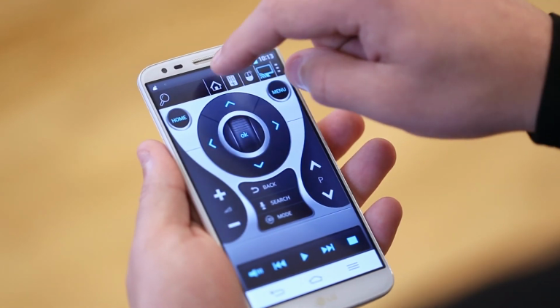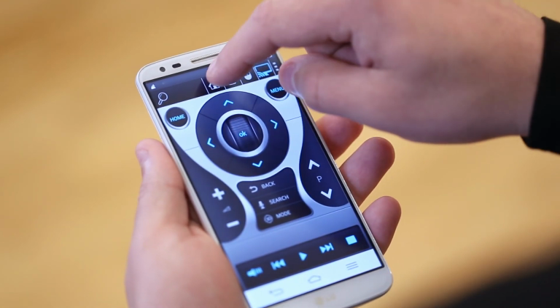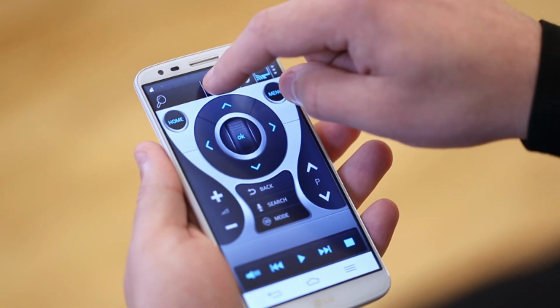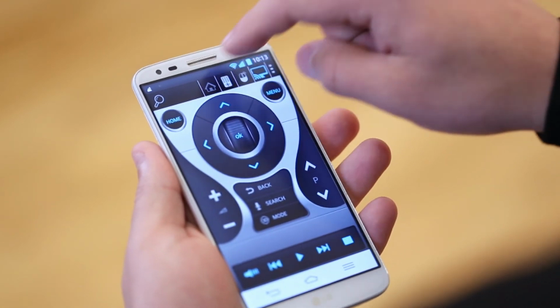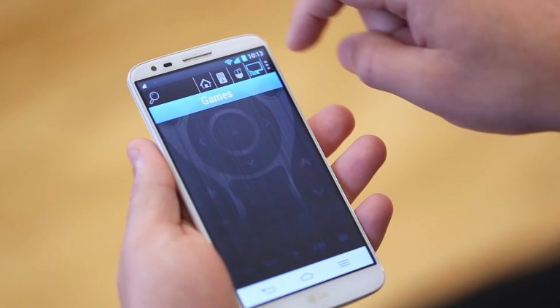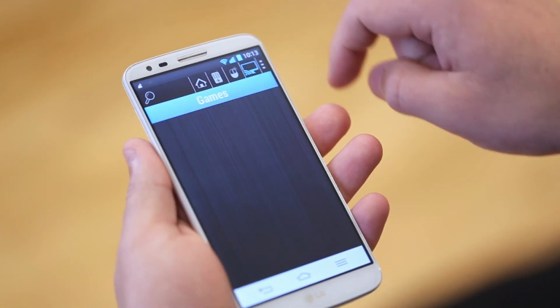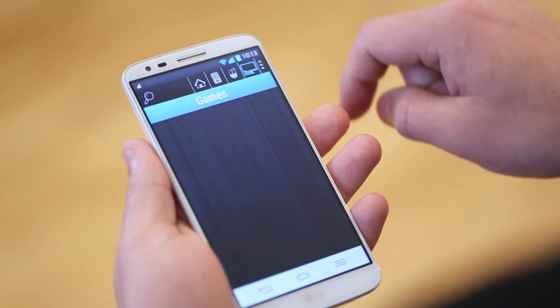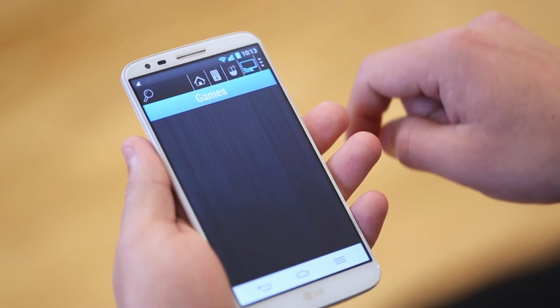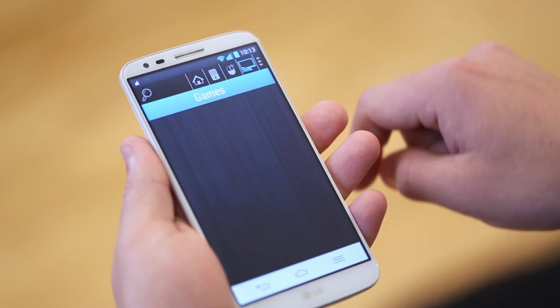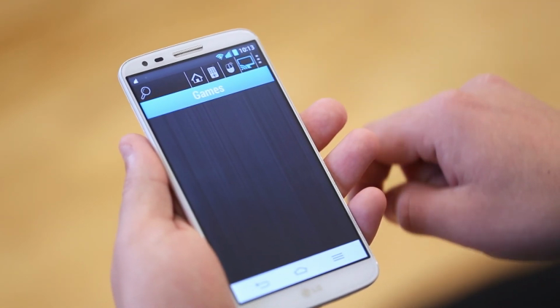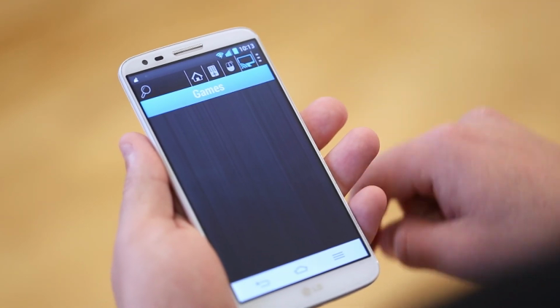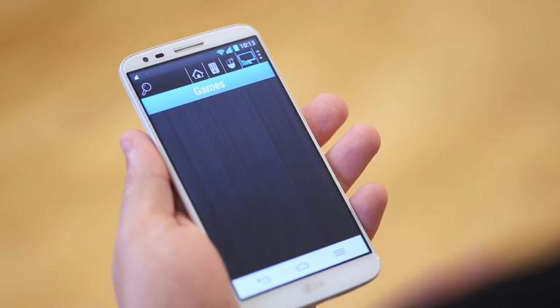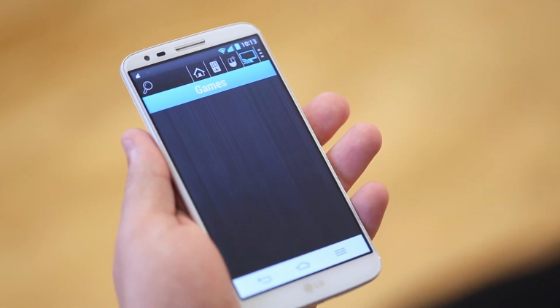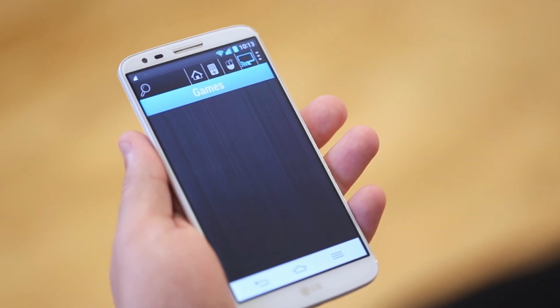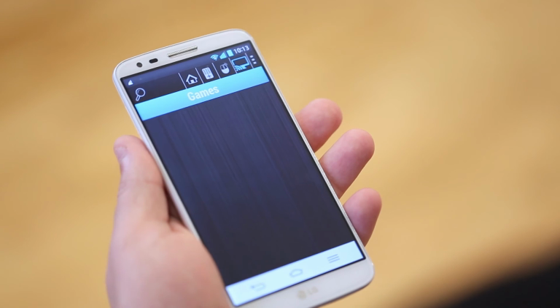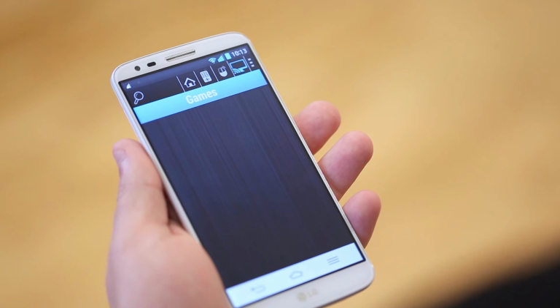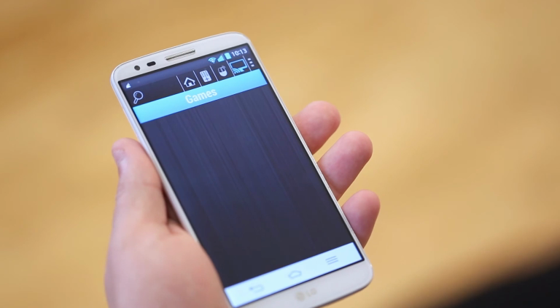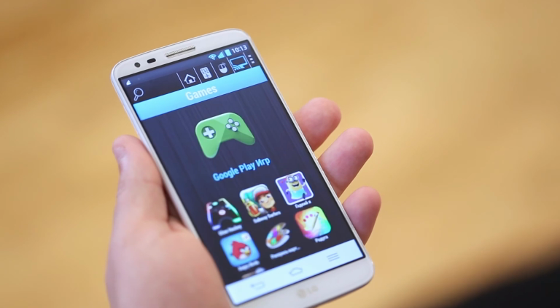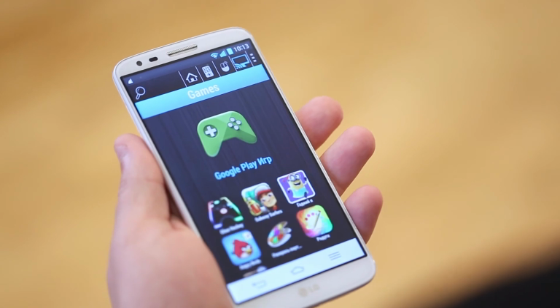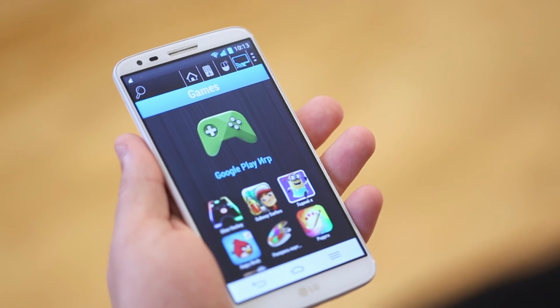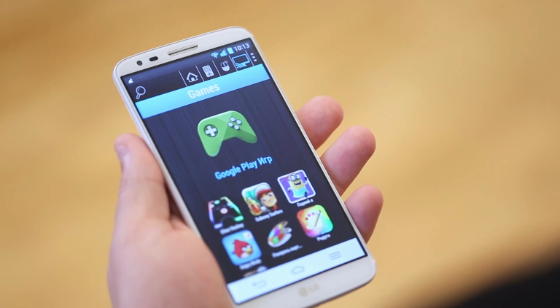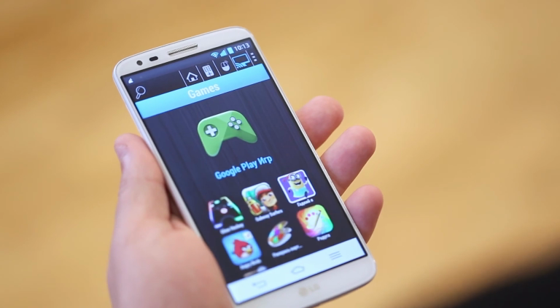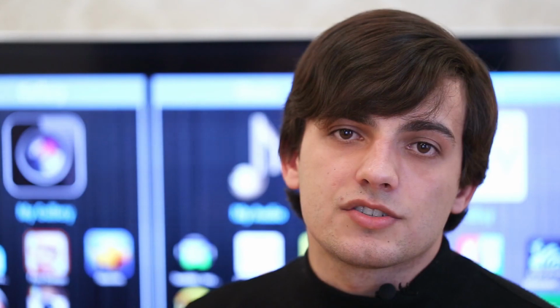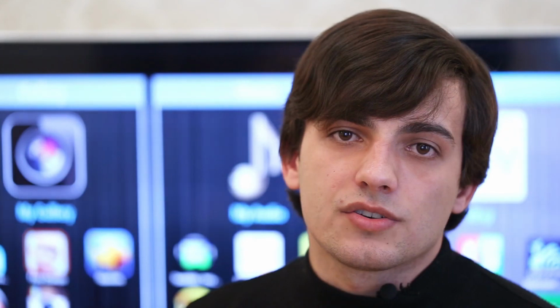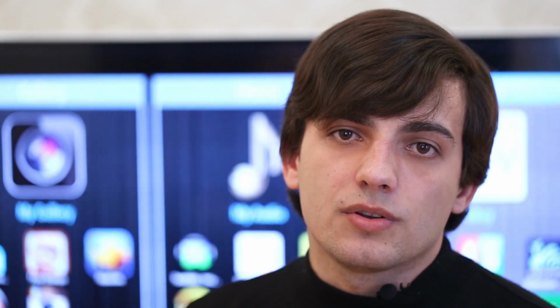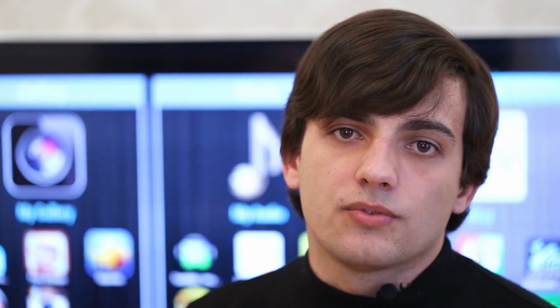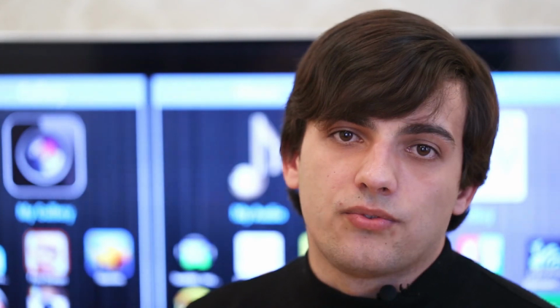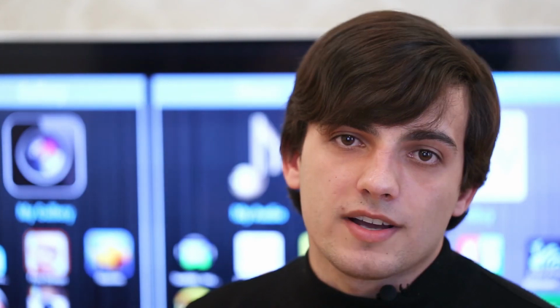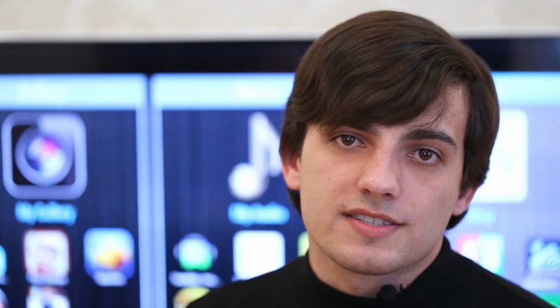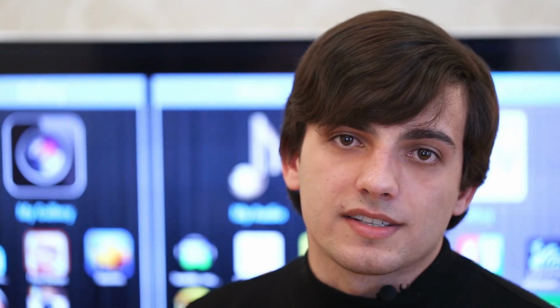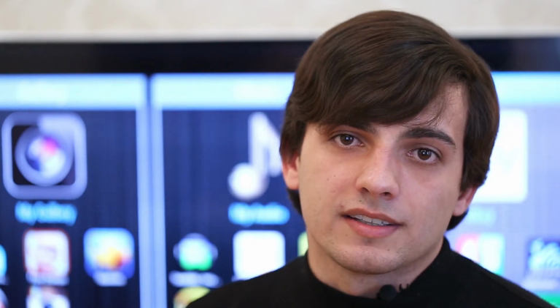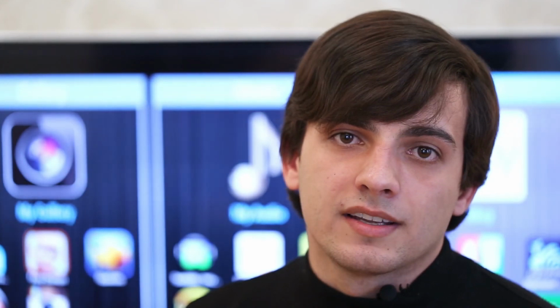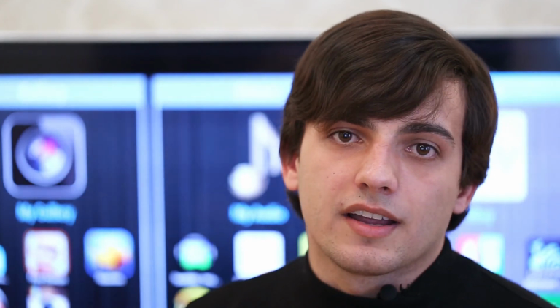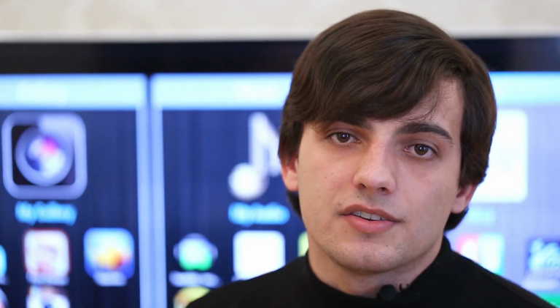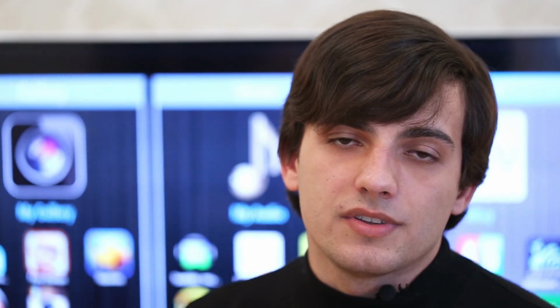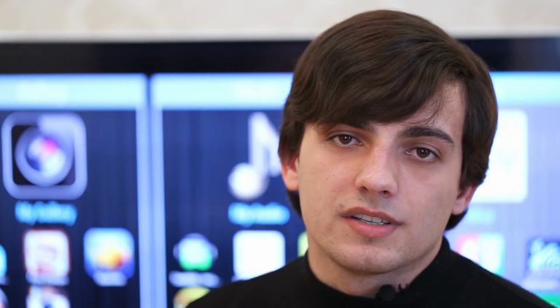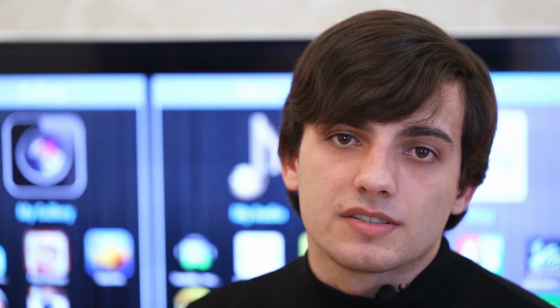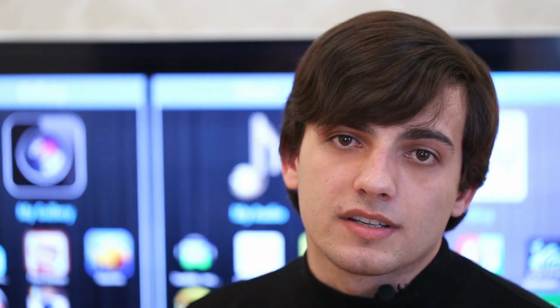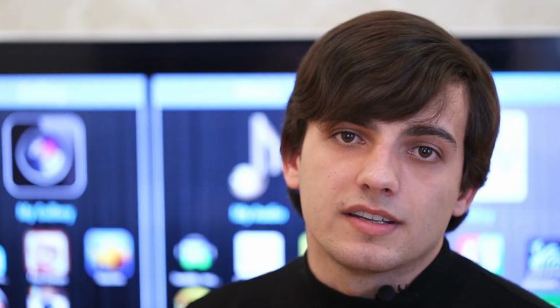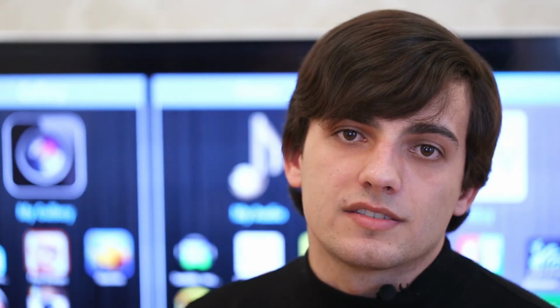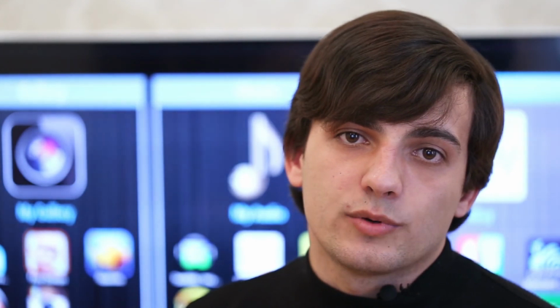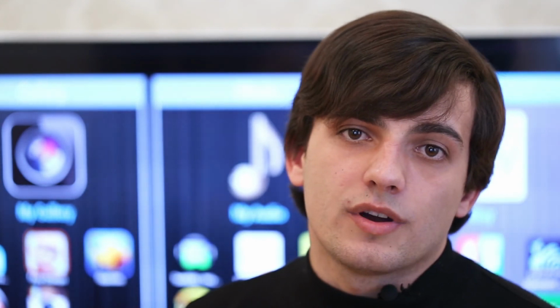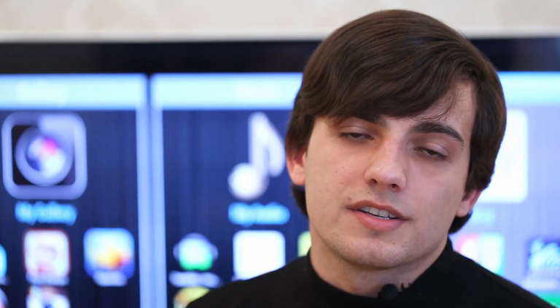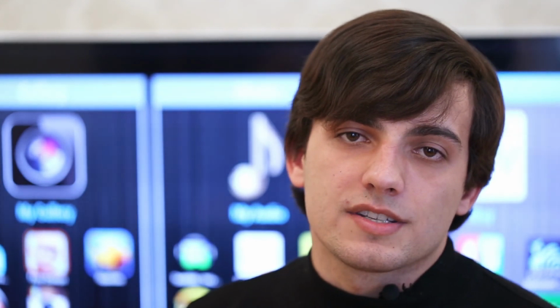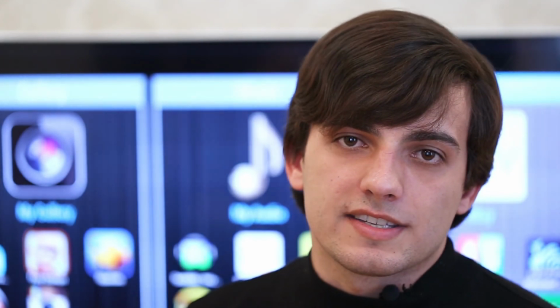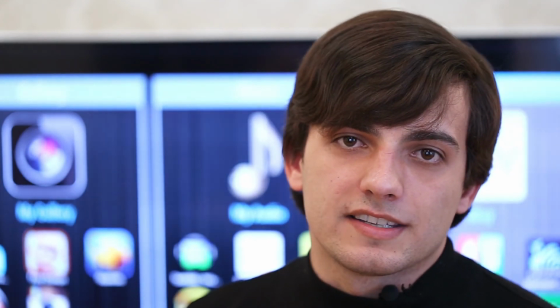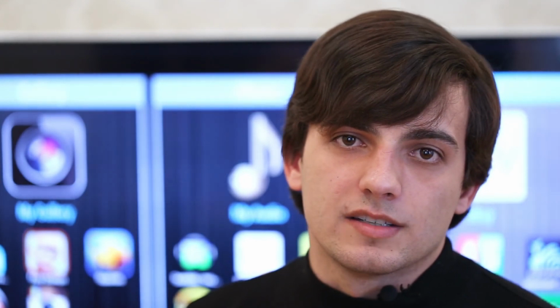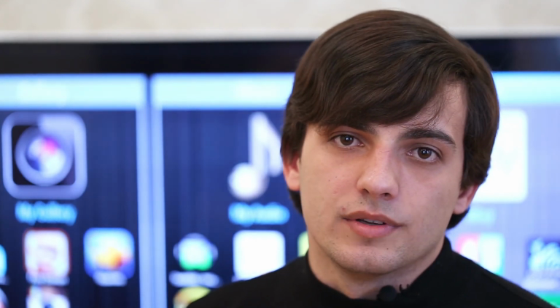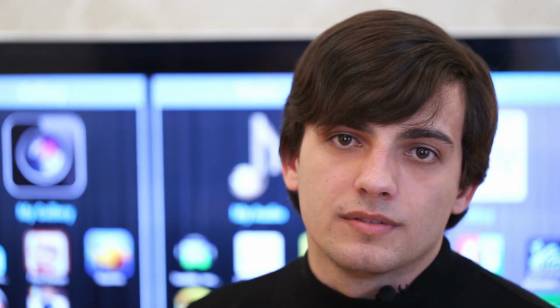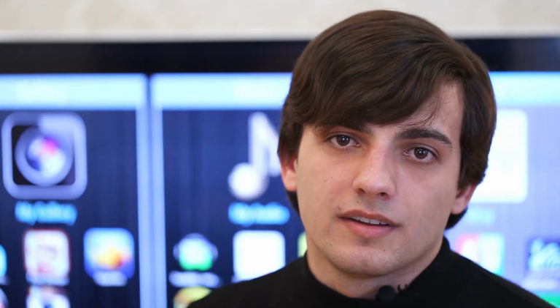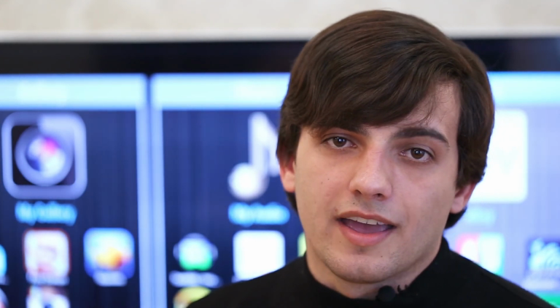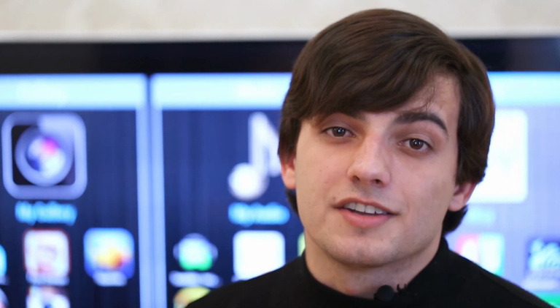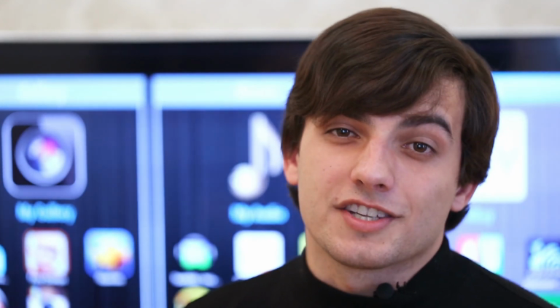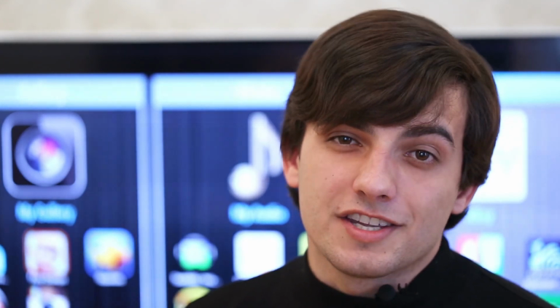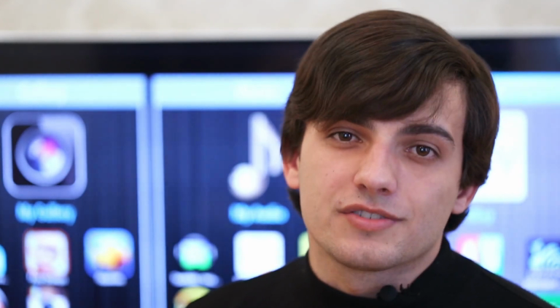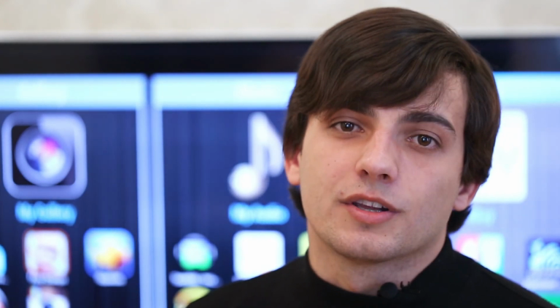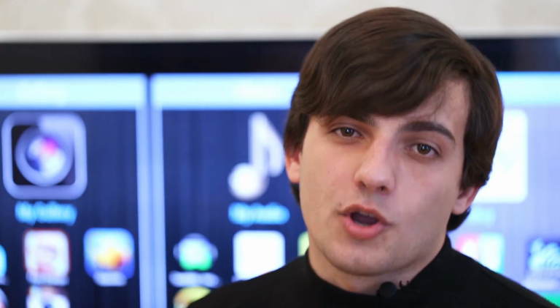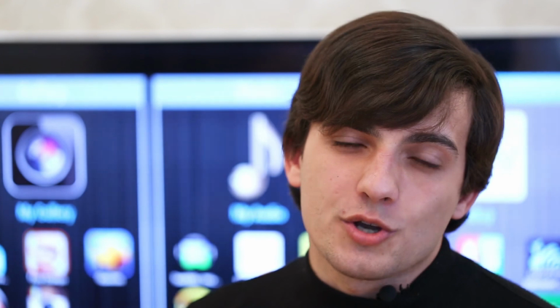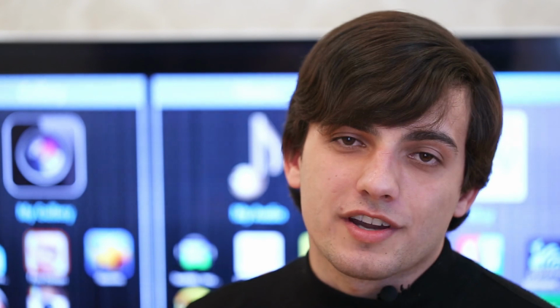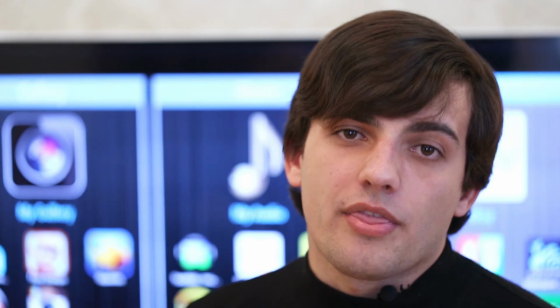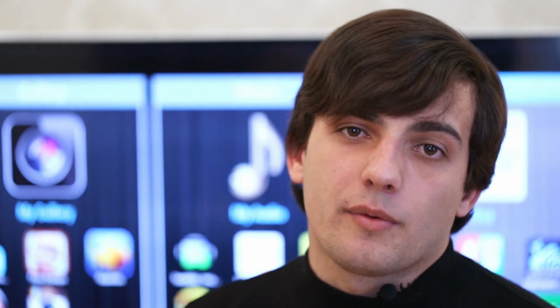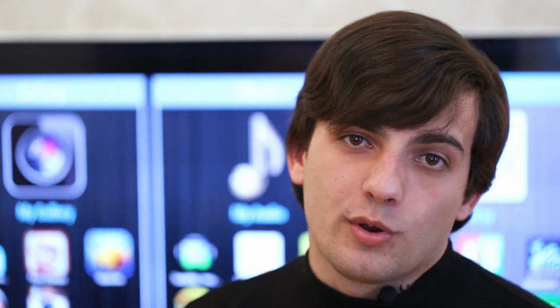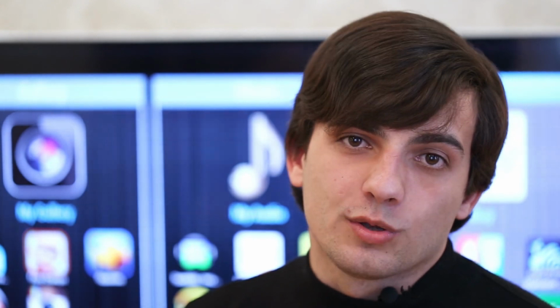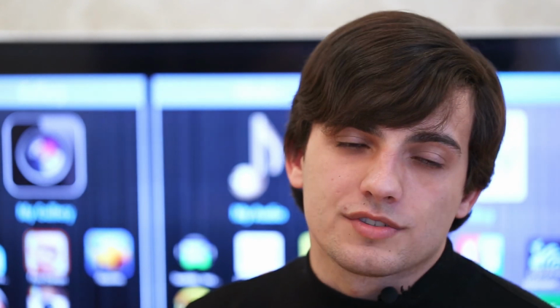HandySmart TV makes Android TV control faster, convenient and more understandable. And it will conquer the world.